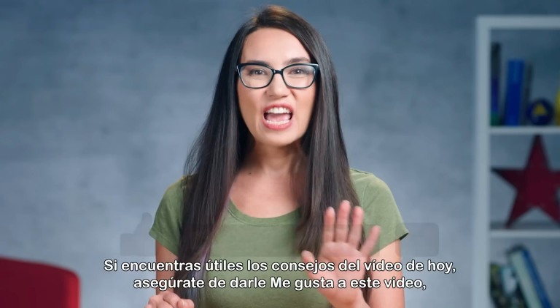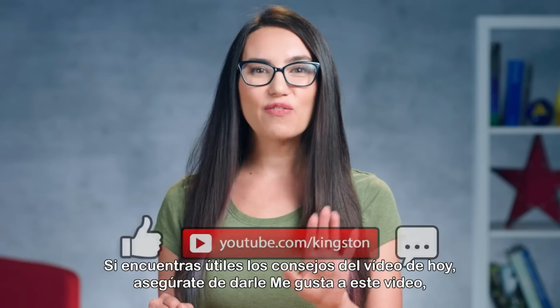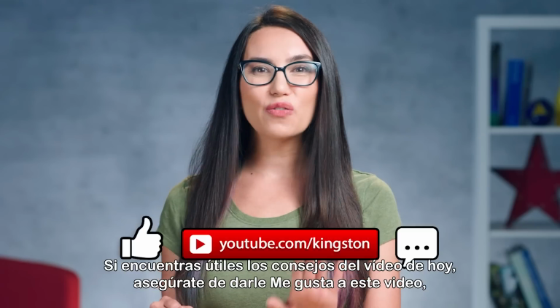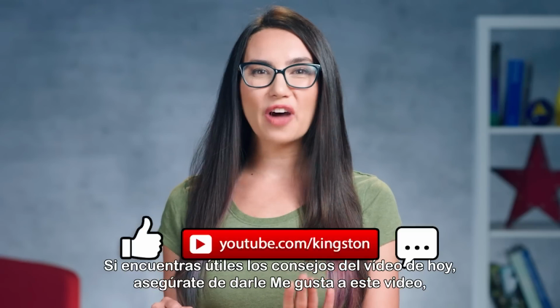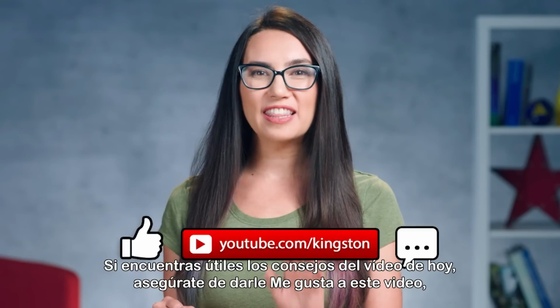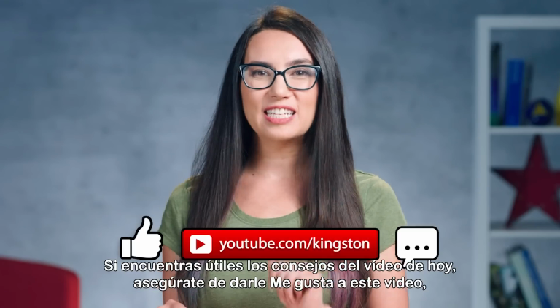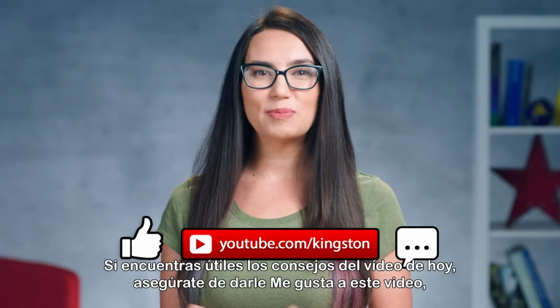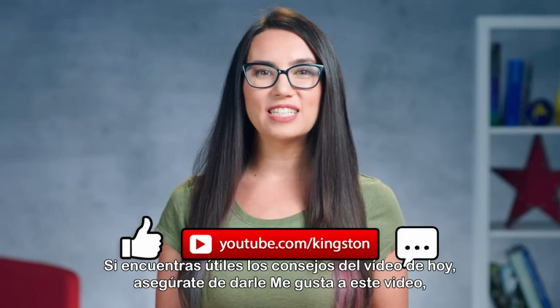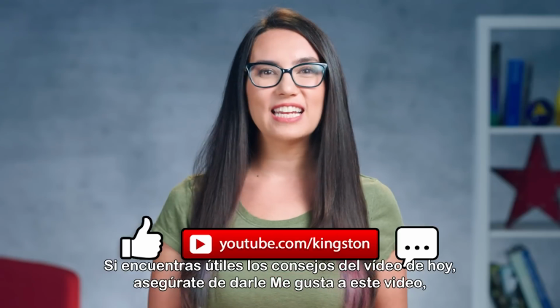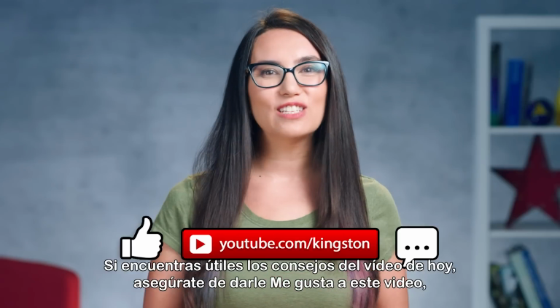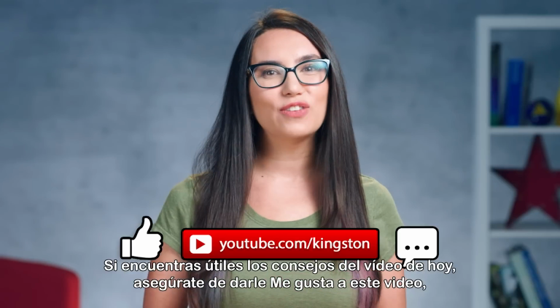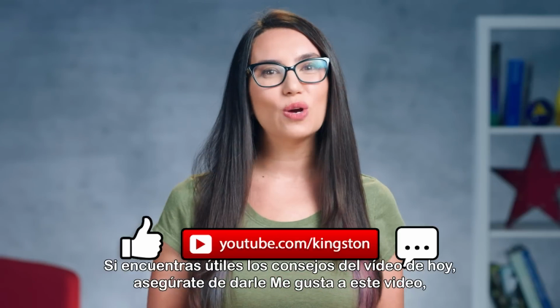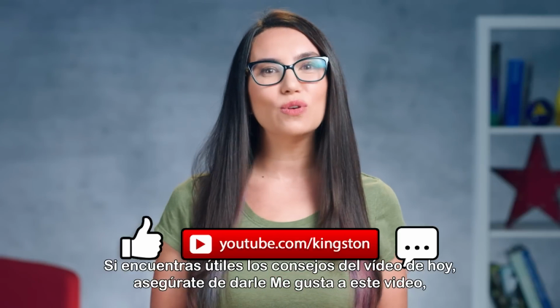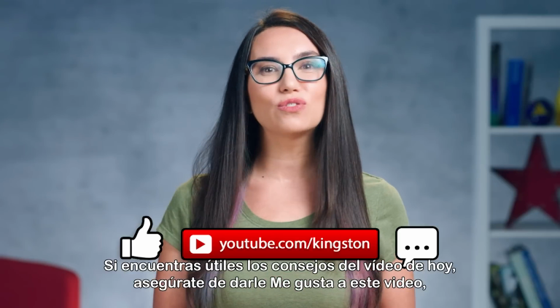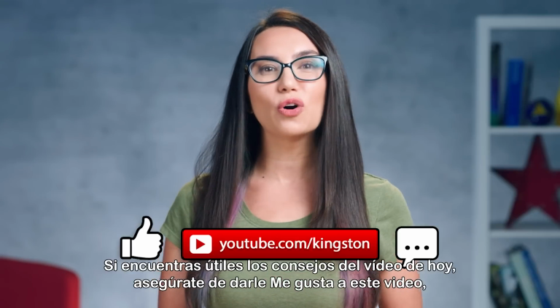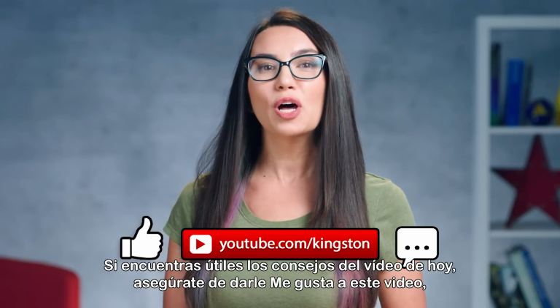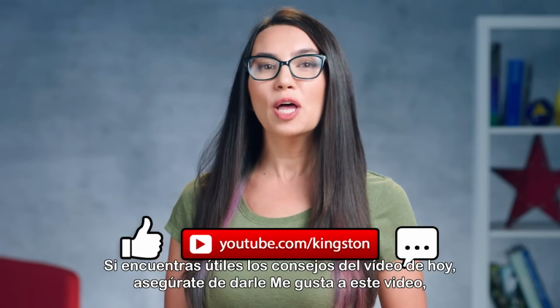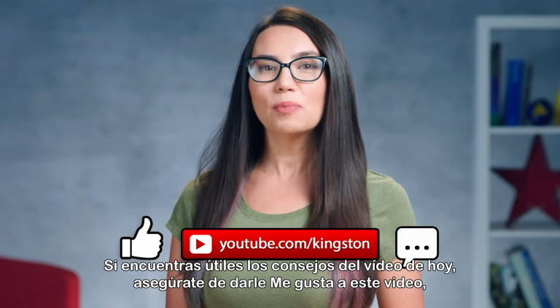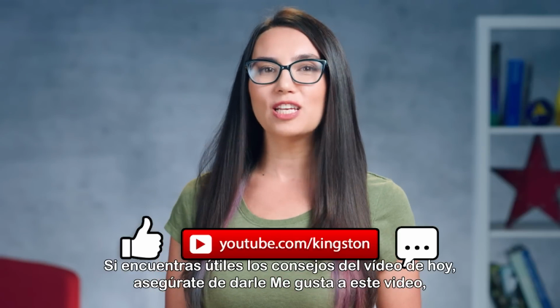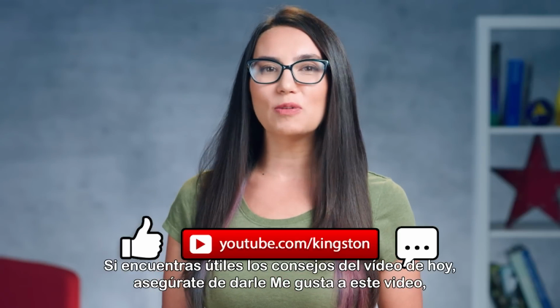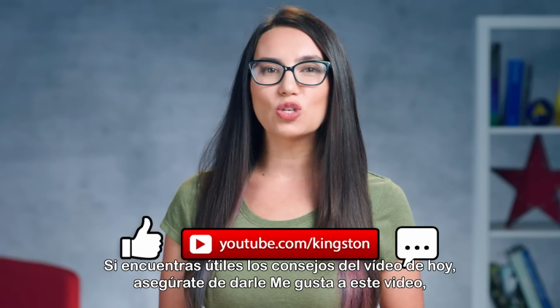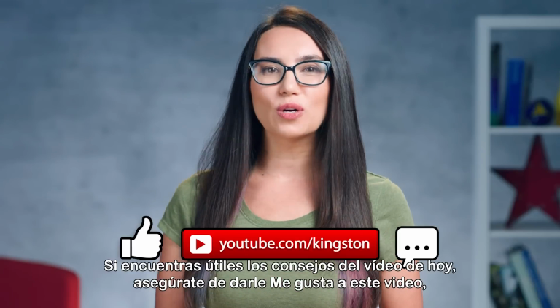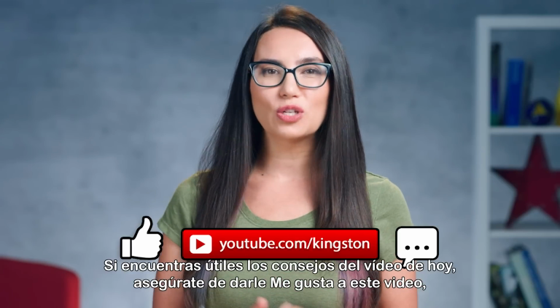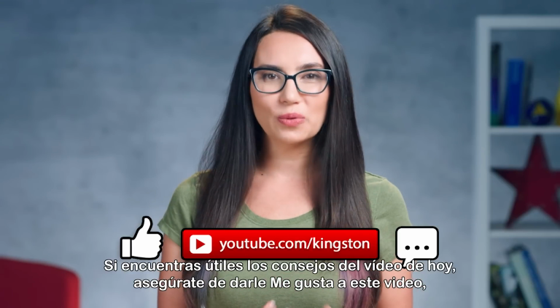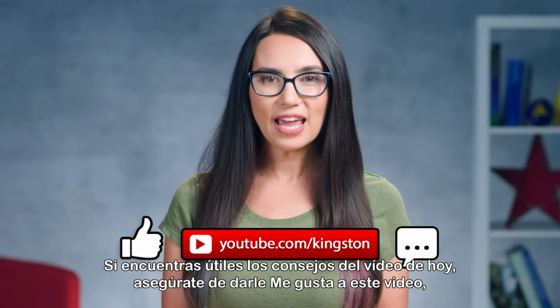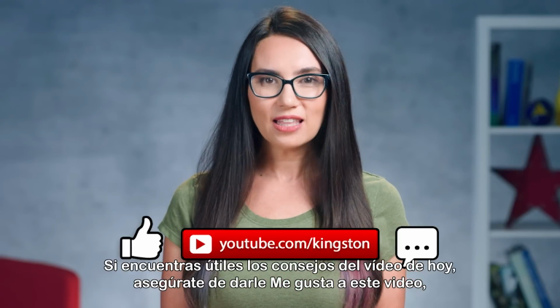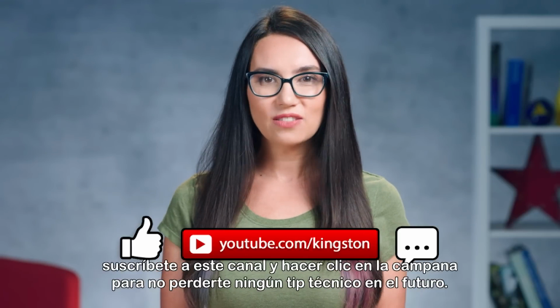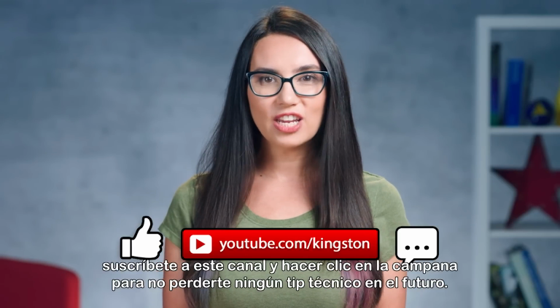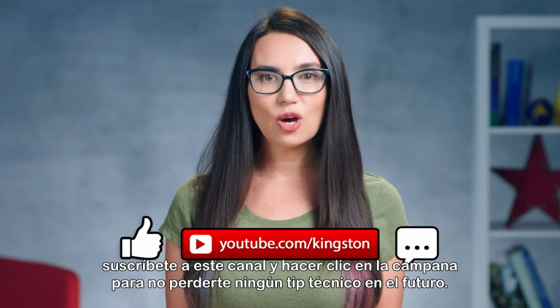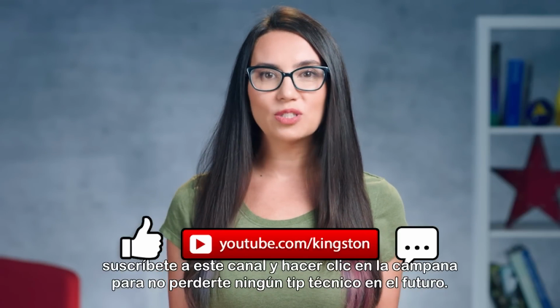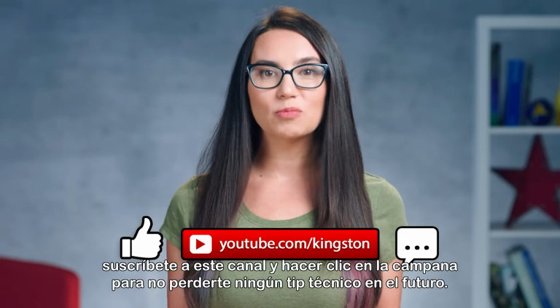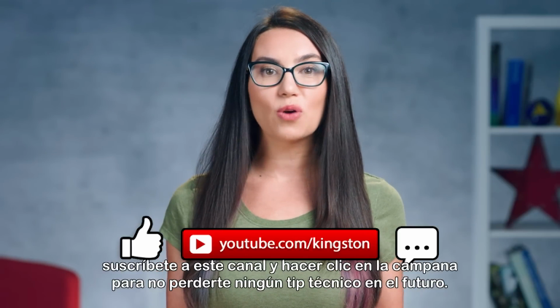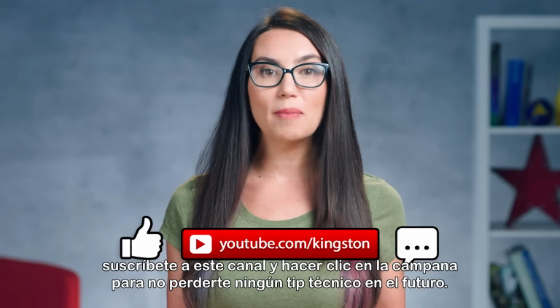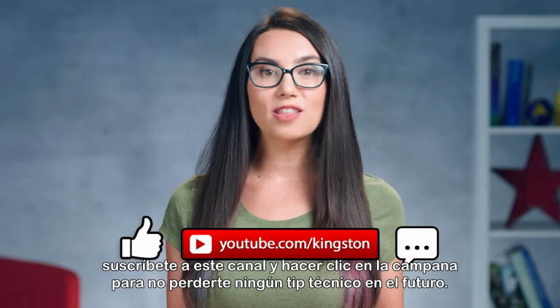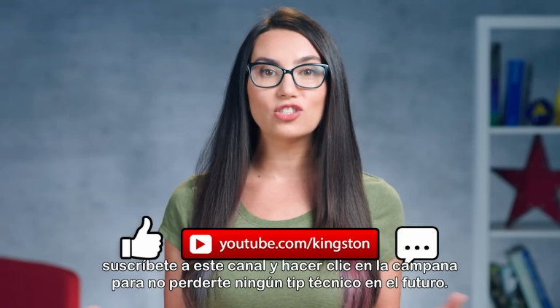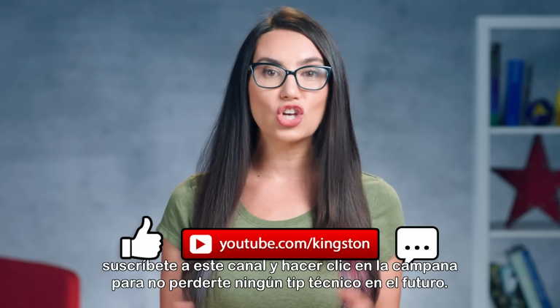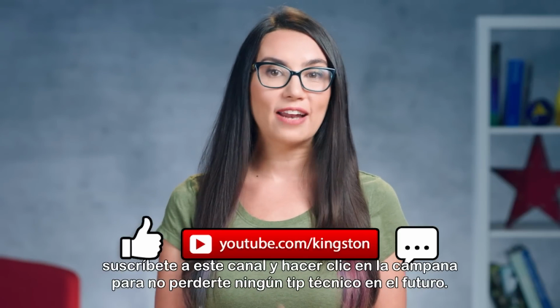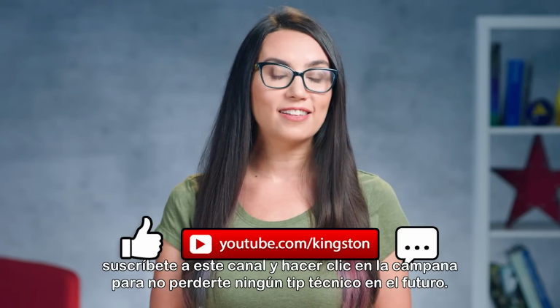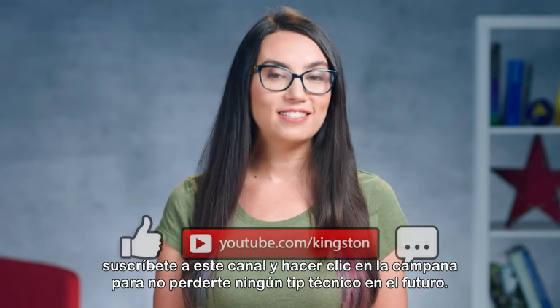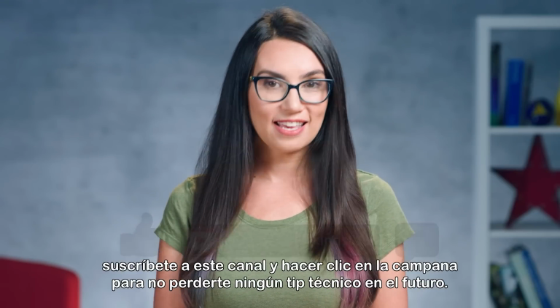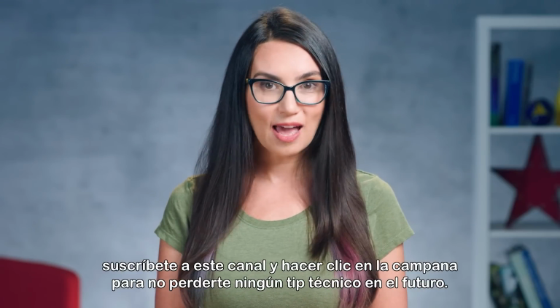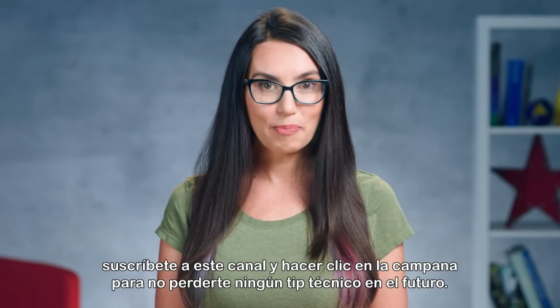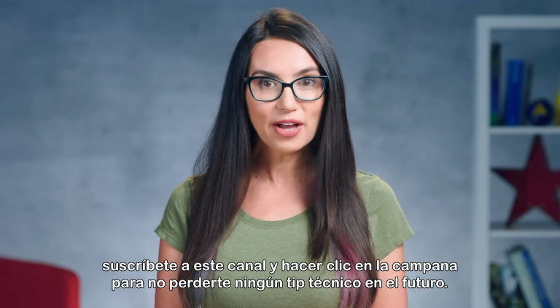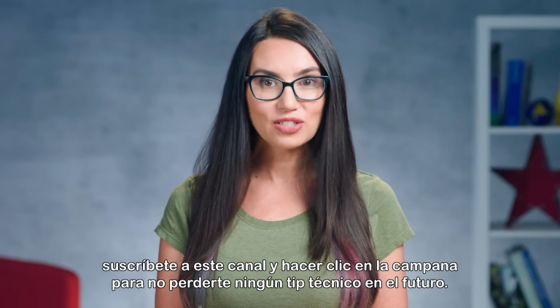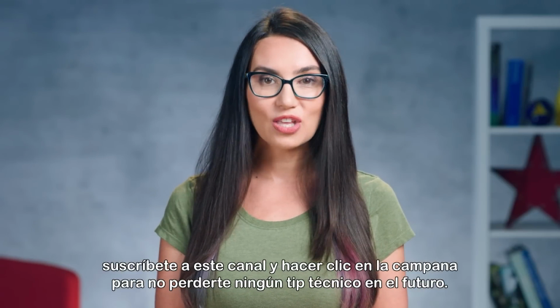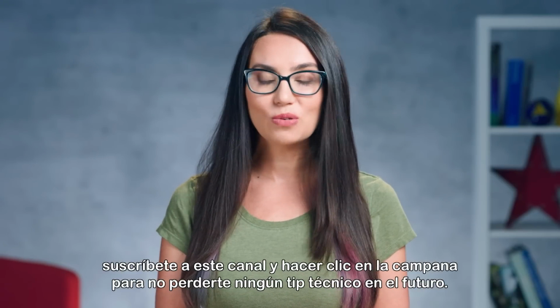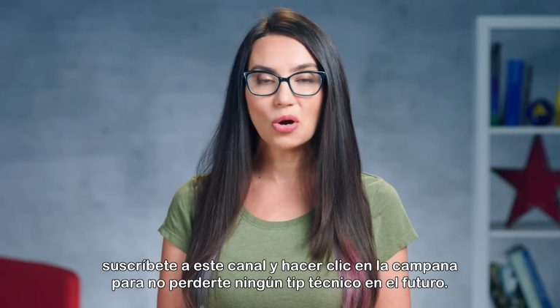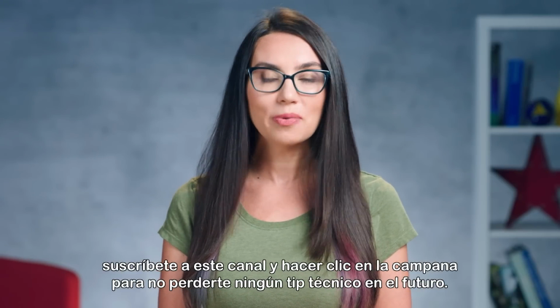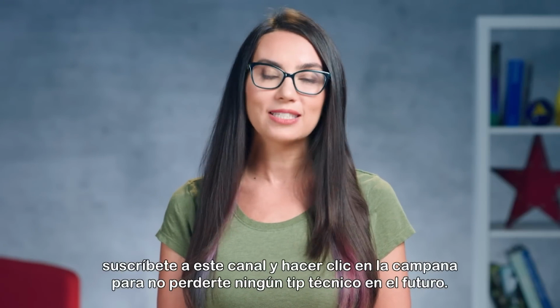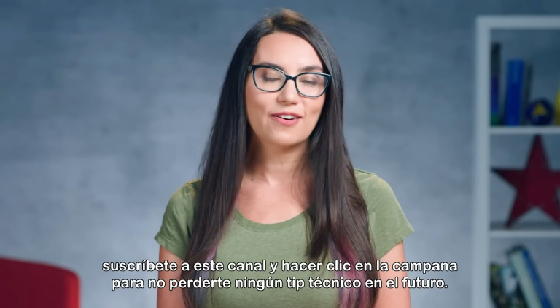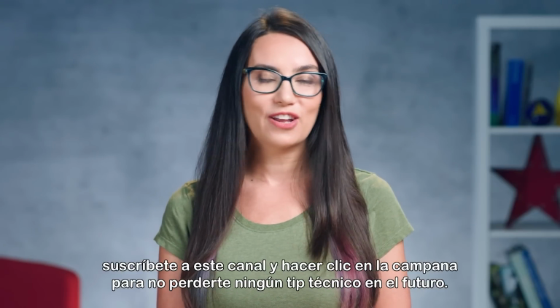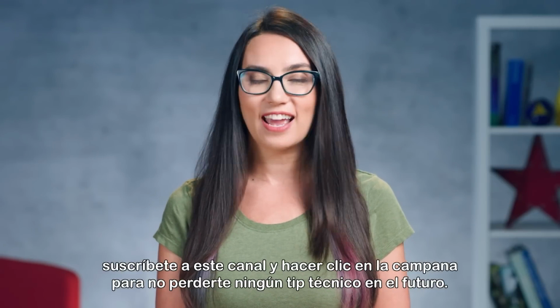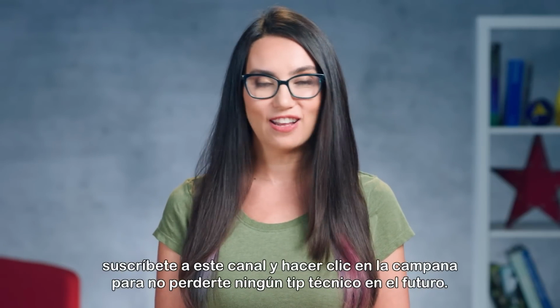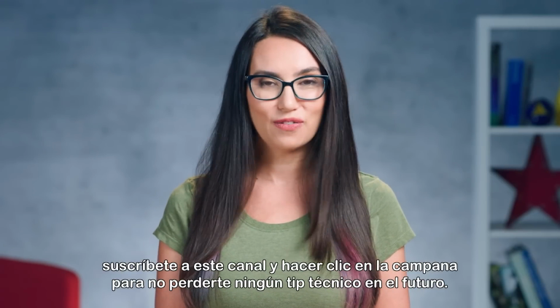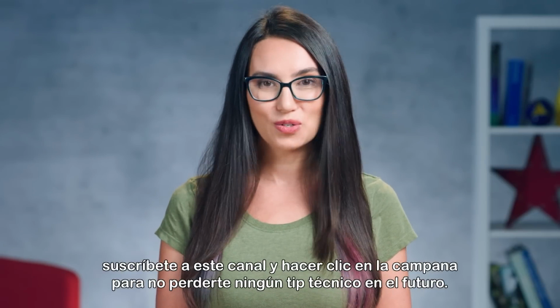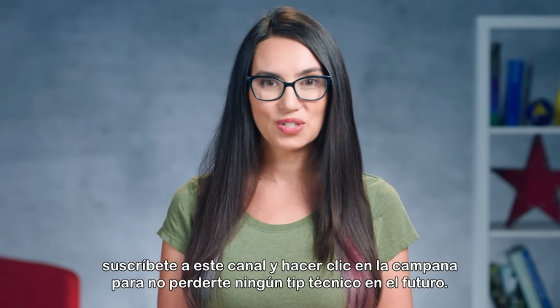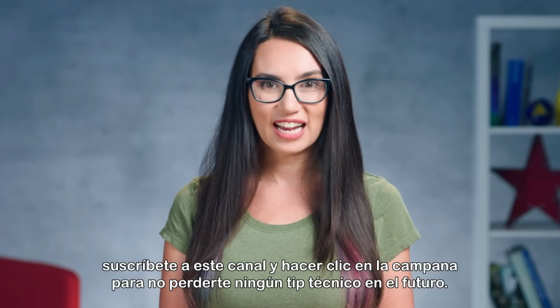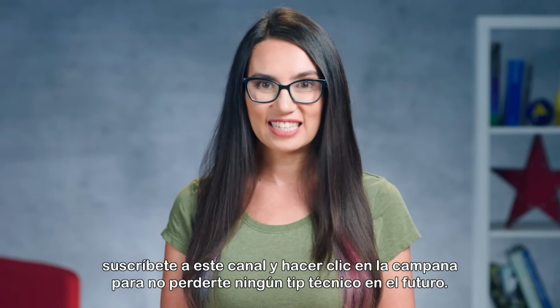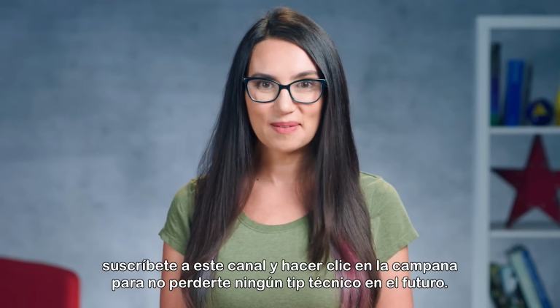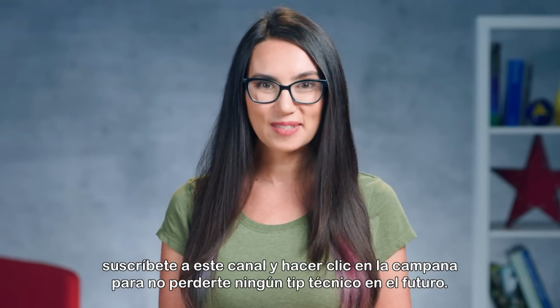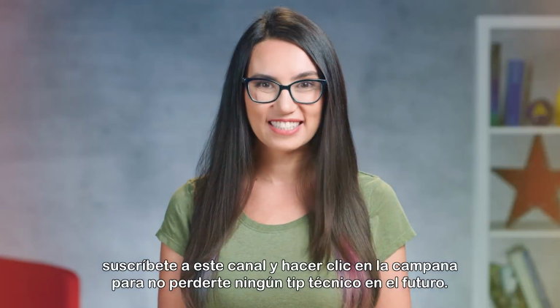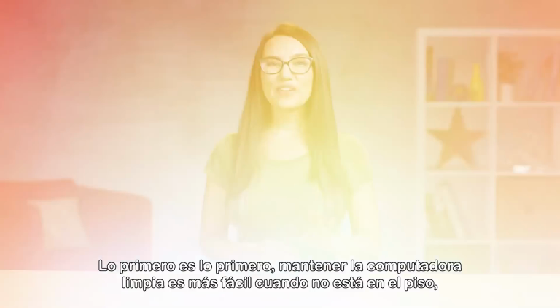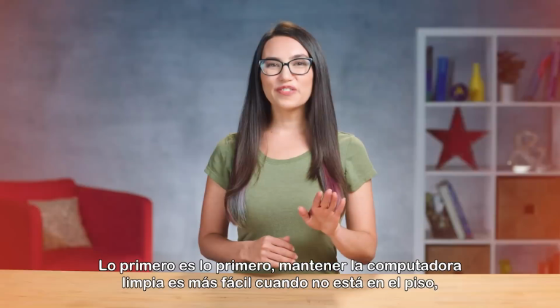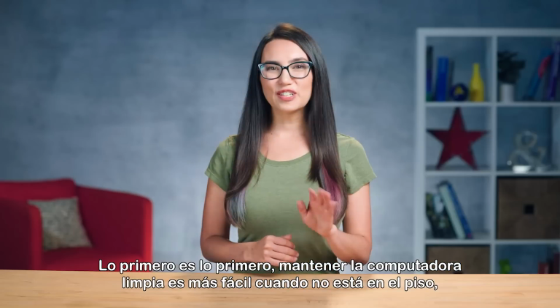If you find the tips in today's video useful, please be sure to like this video, subscribe to this channel, and ding that bell so that you don't miss out on any future tech tips.